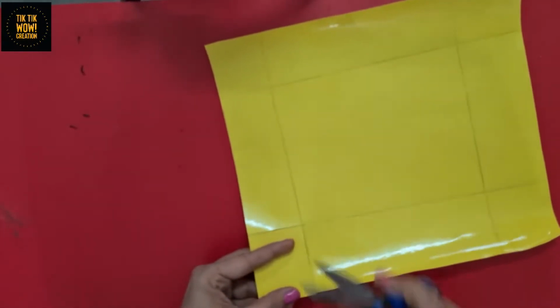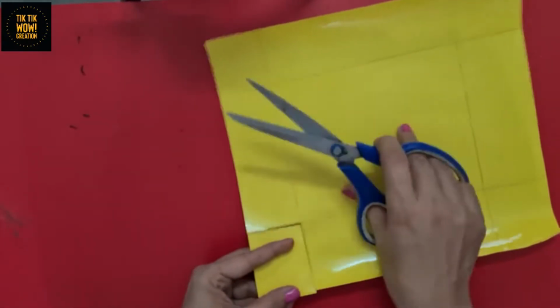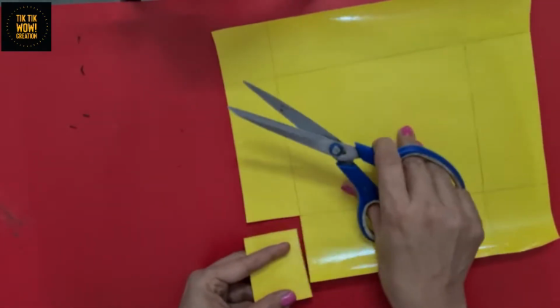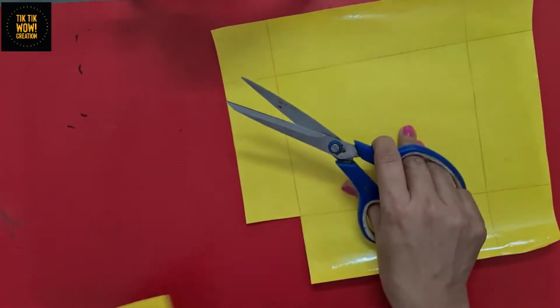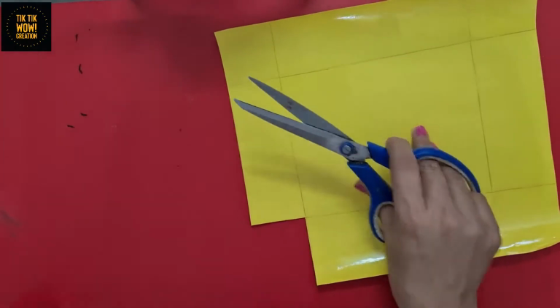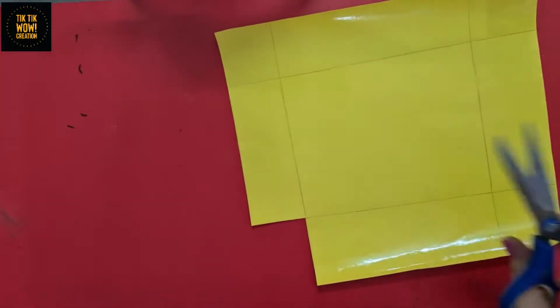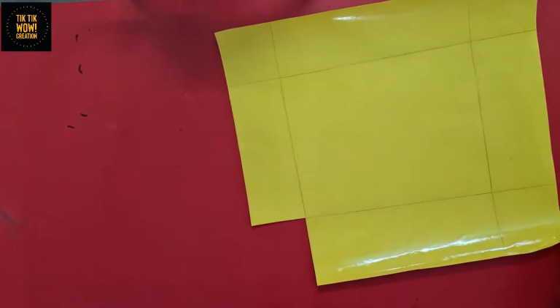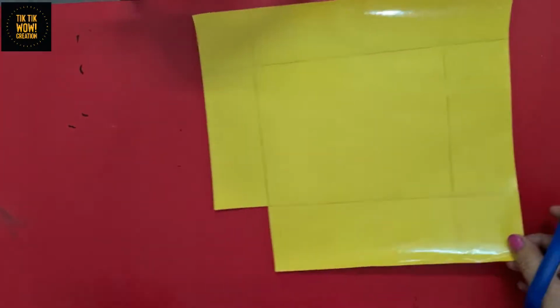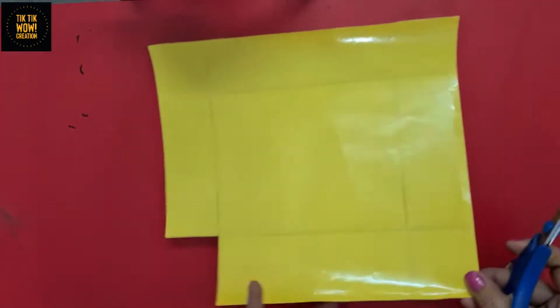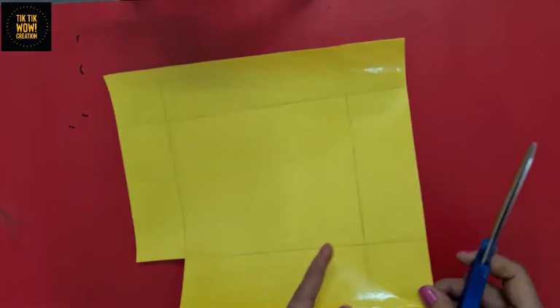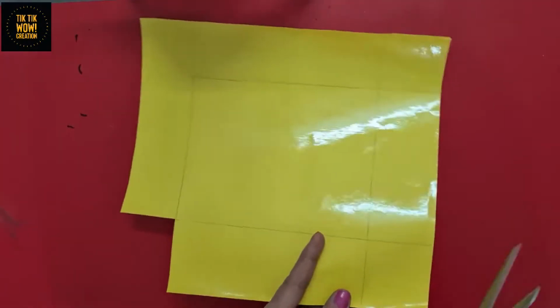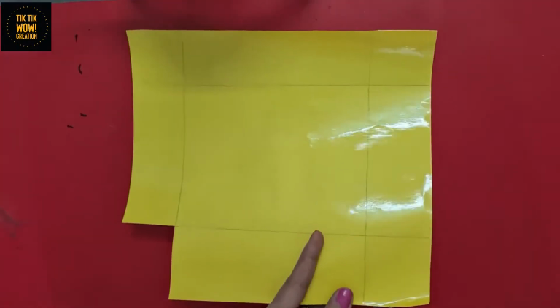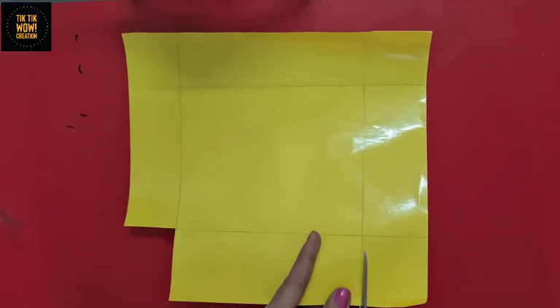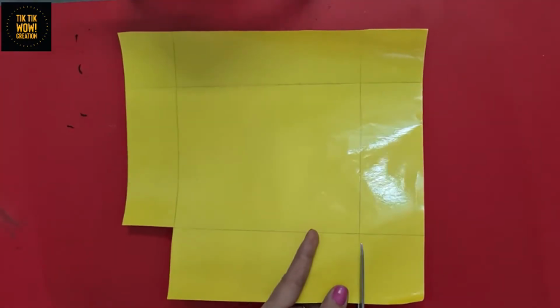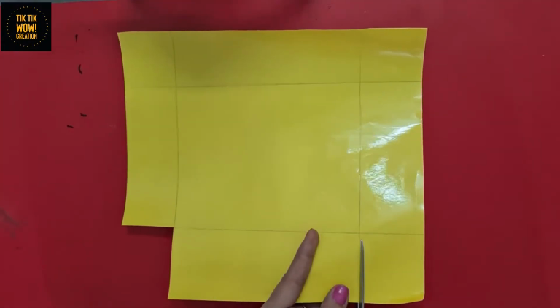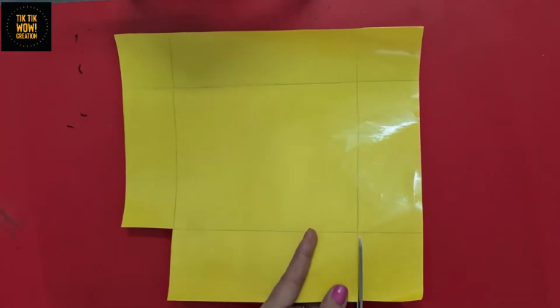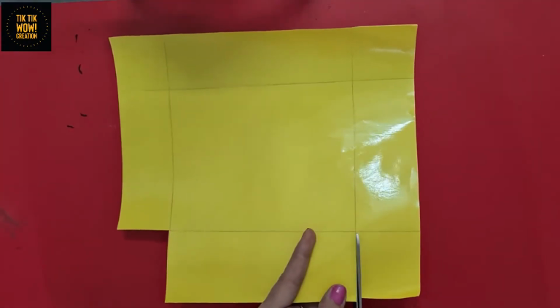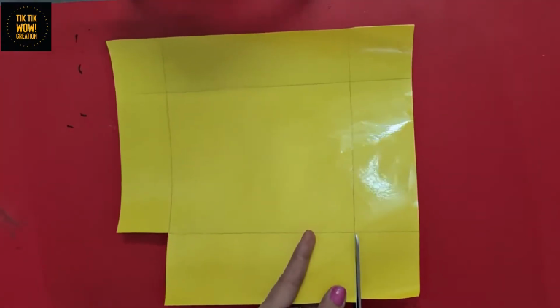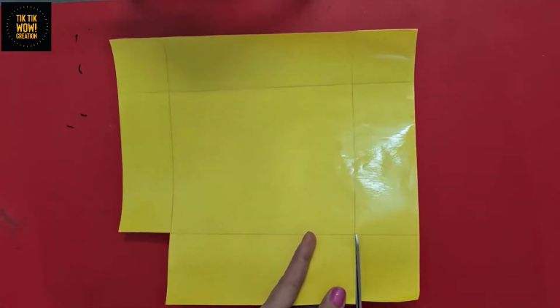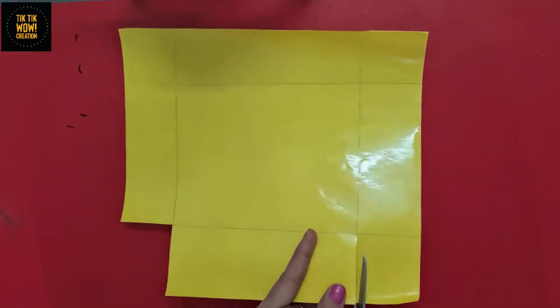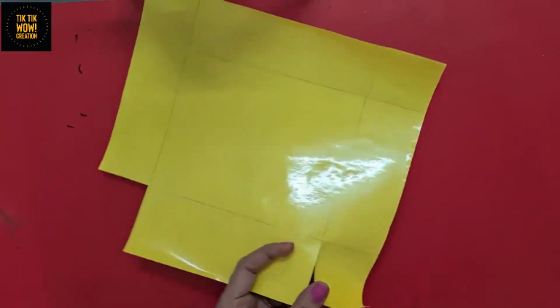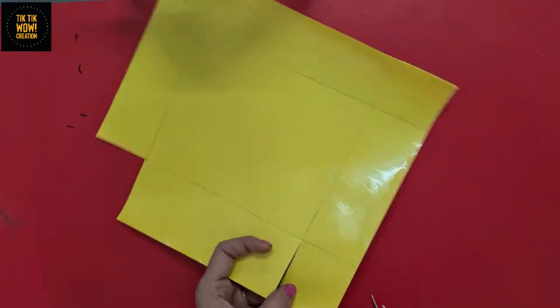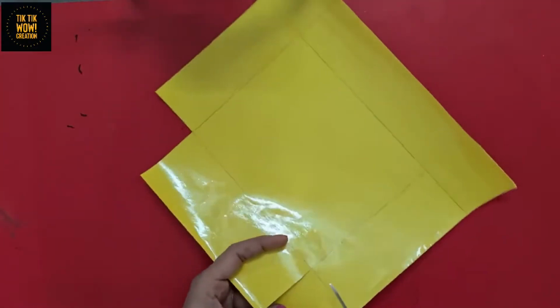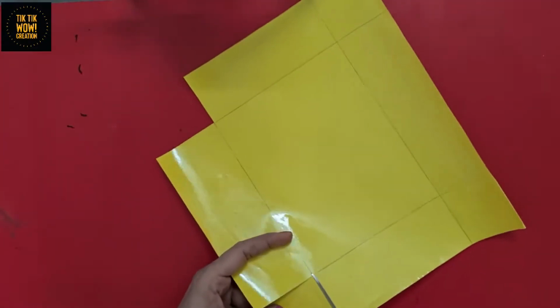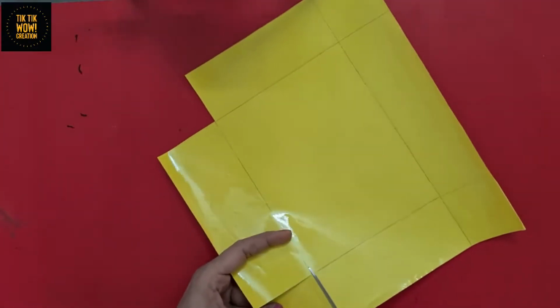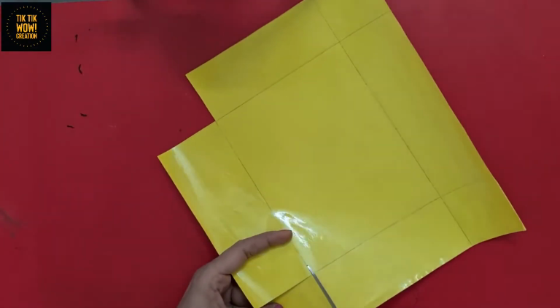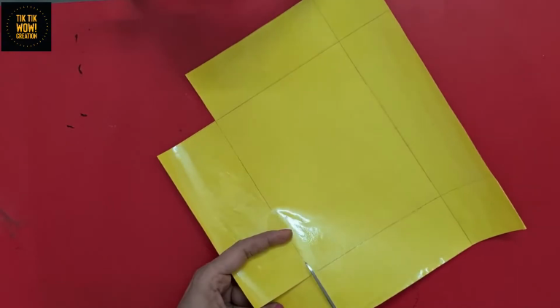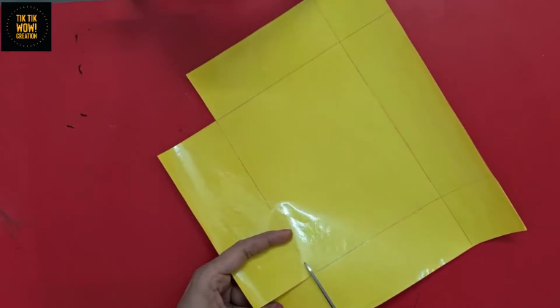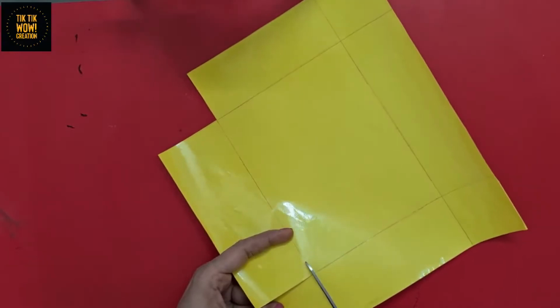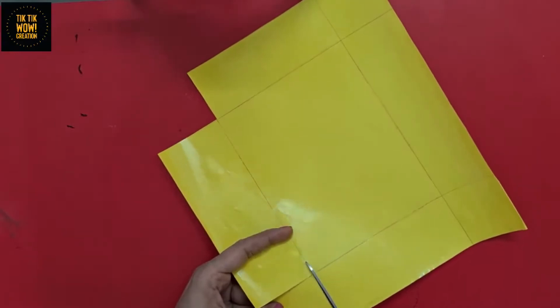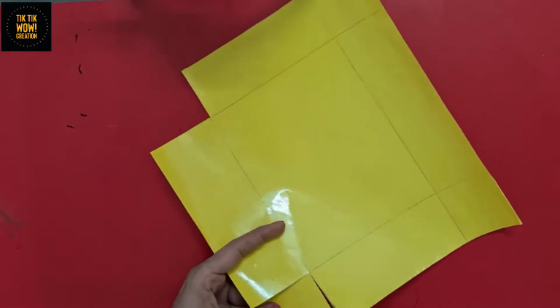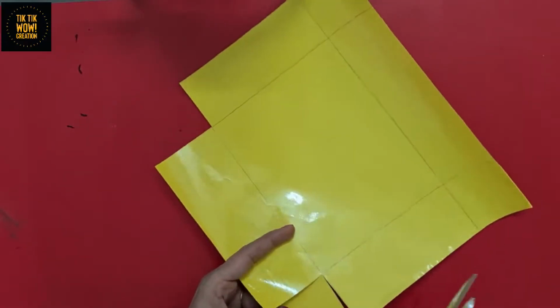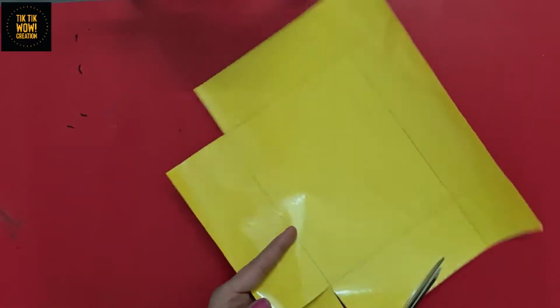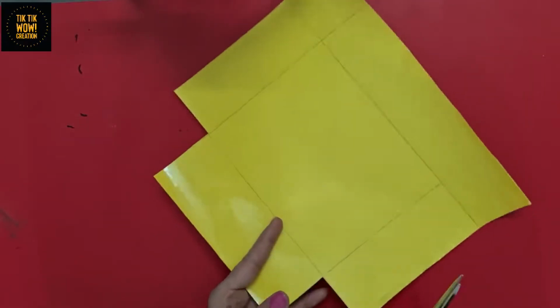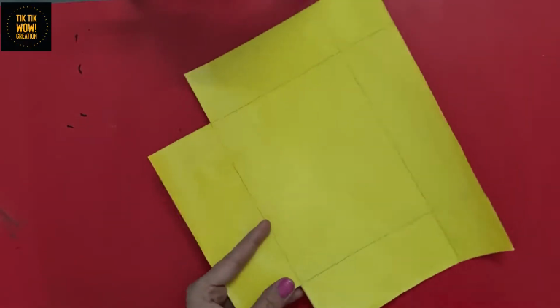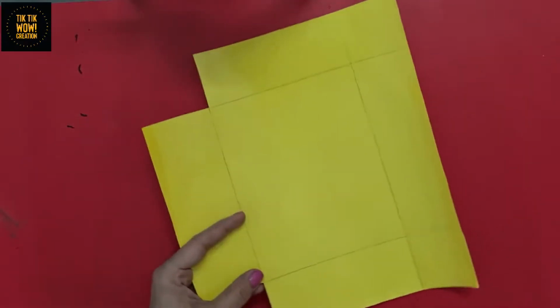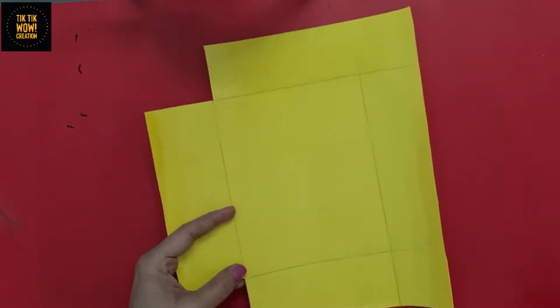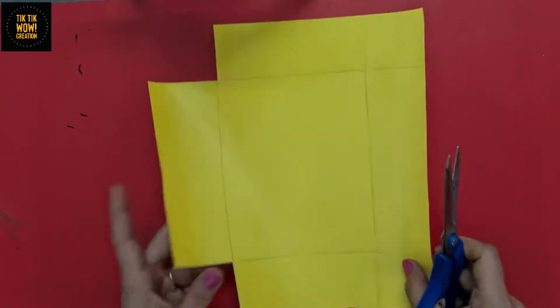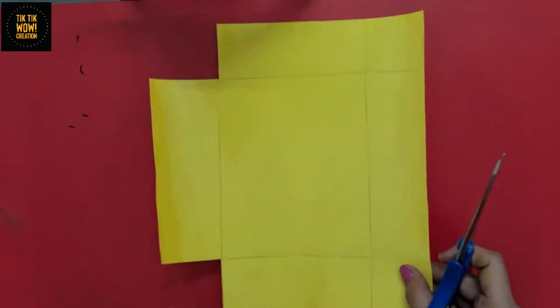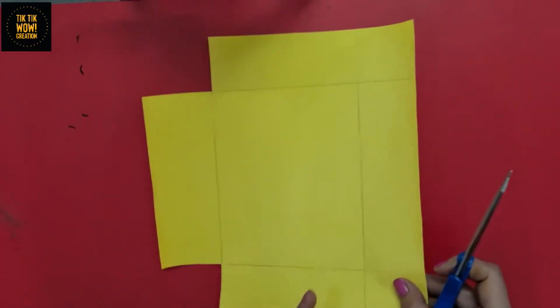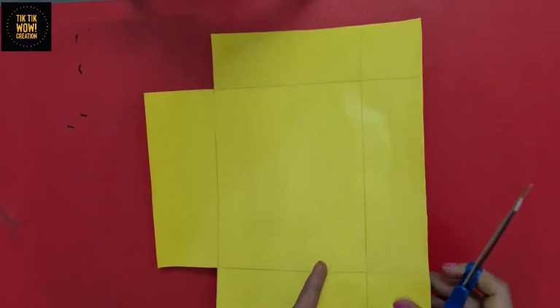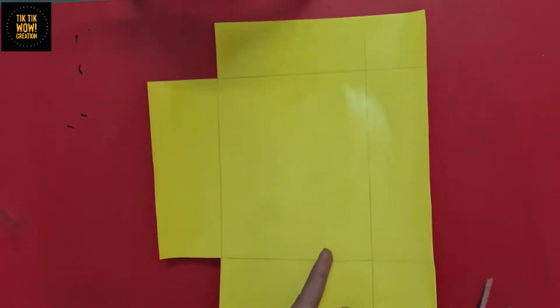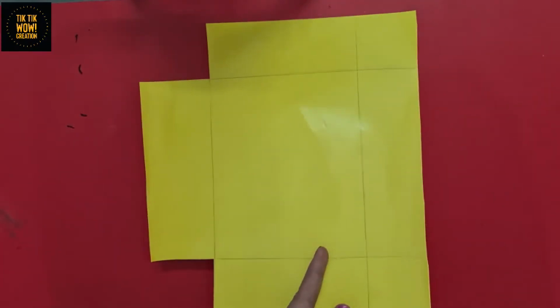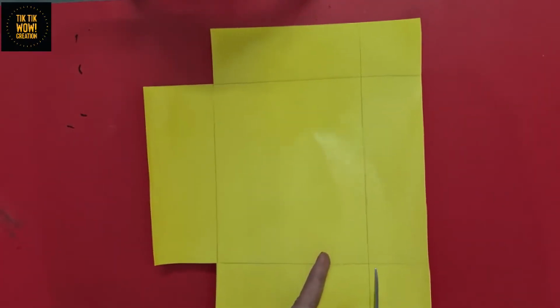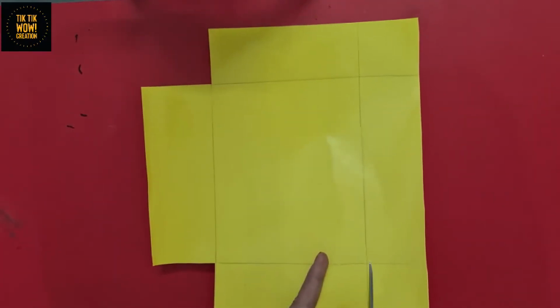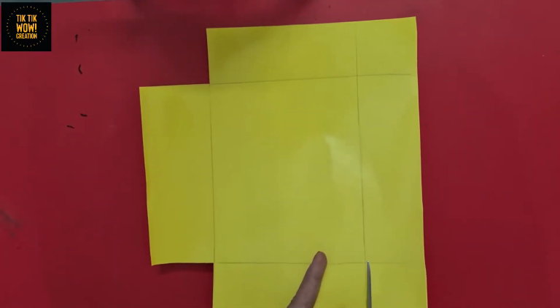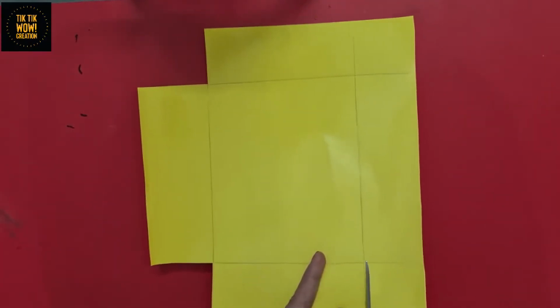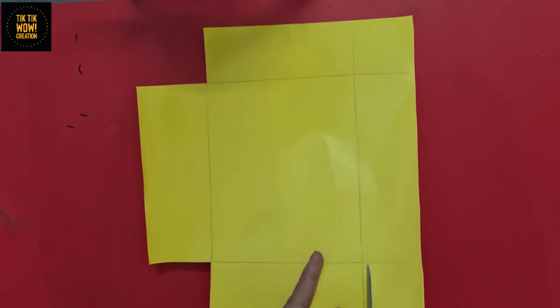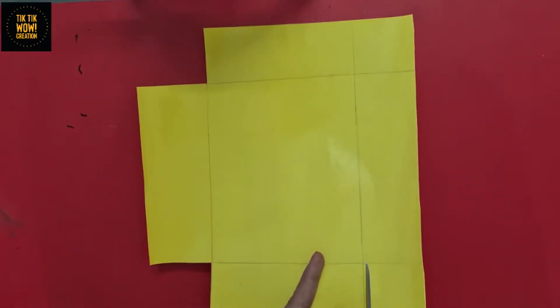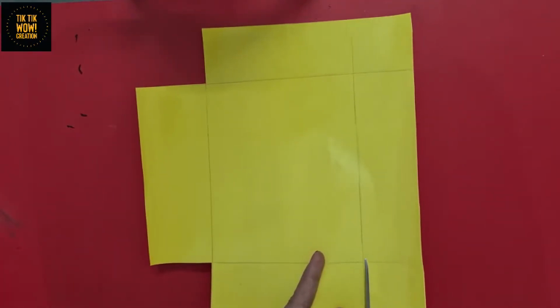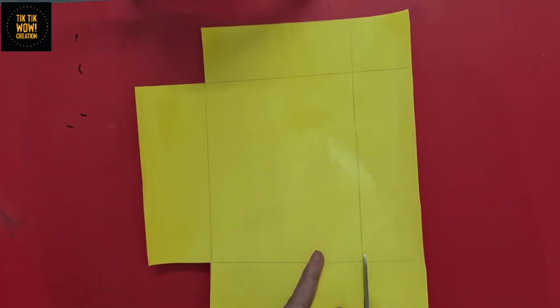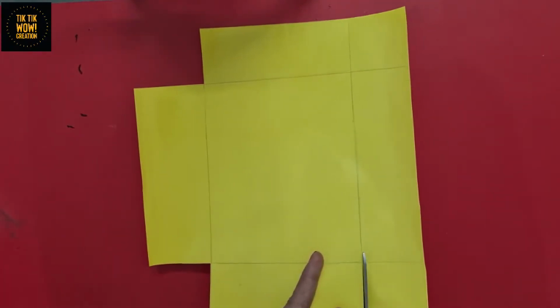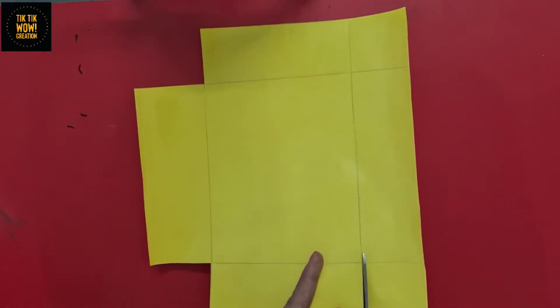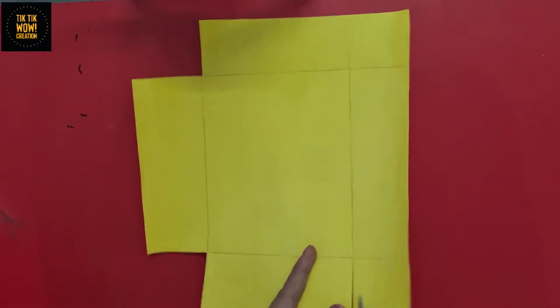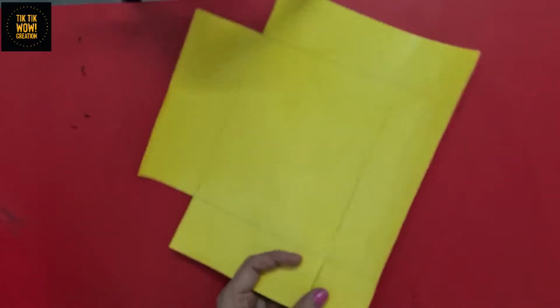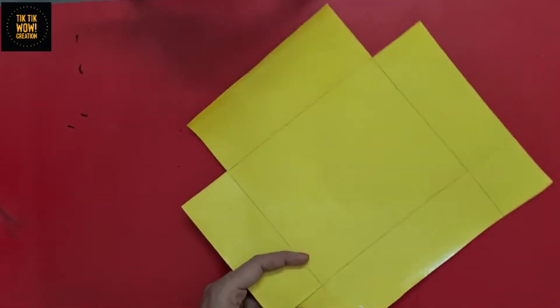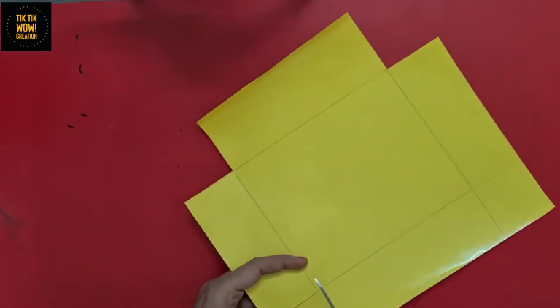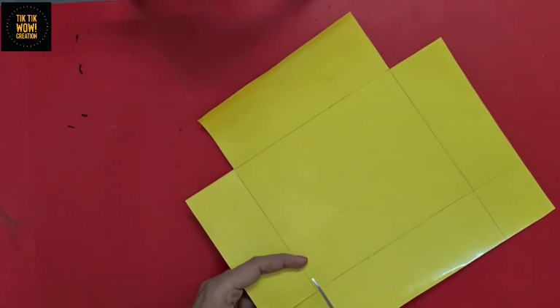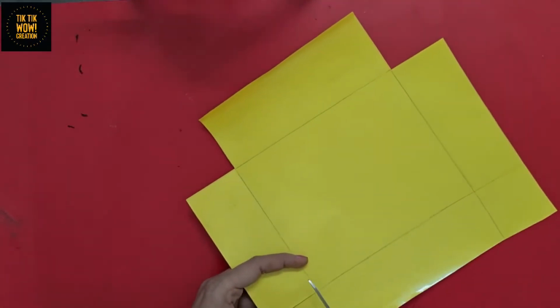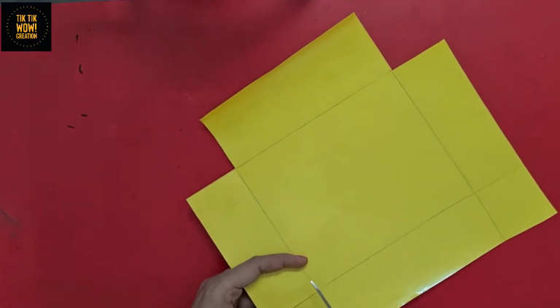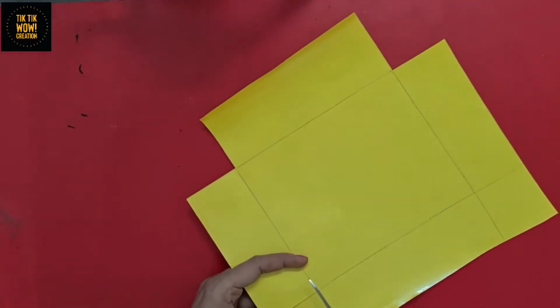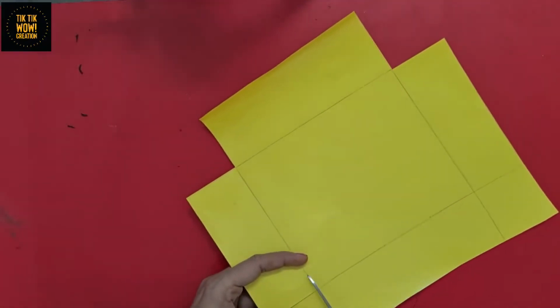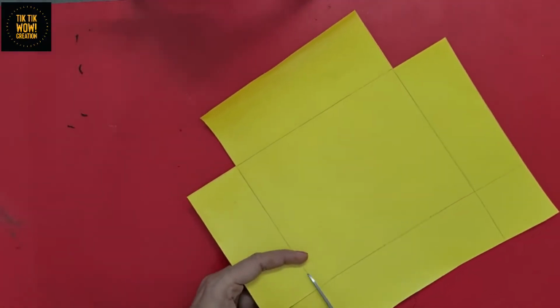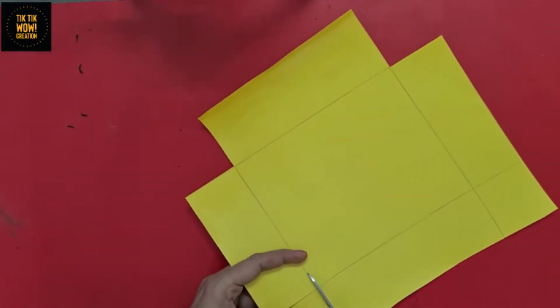Now cut these corners very carefully with scissors. You can take help from your parents.